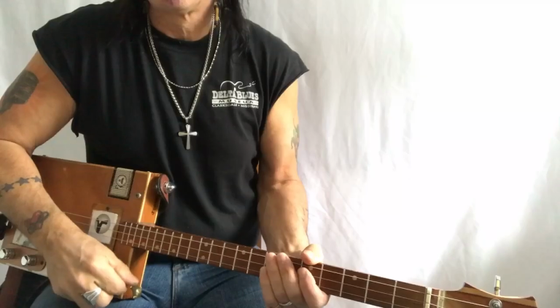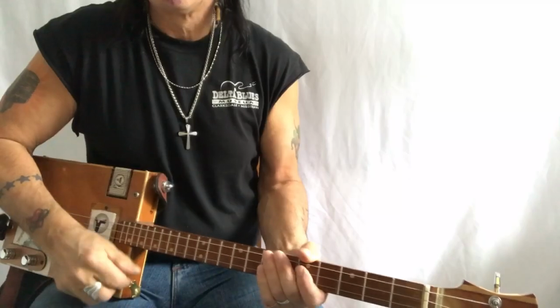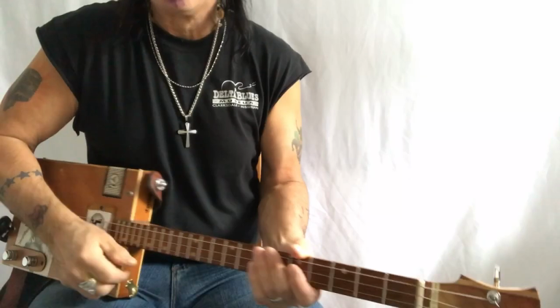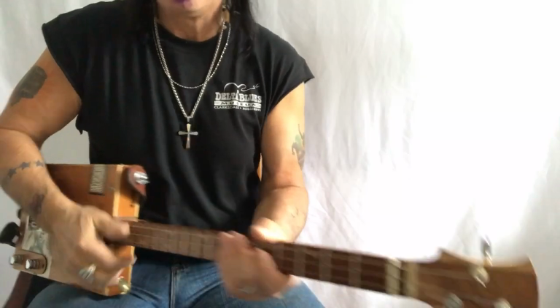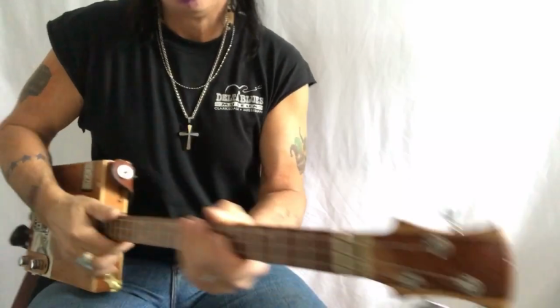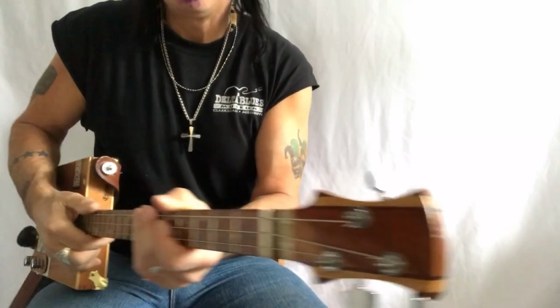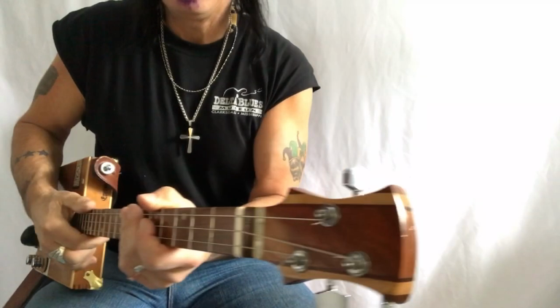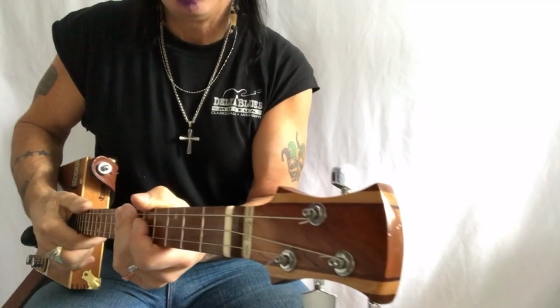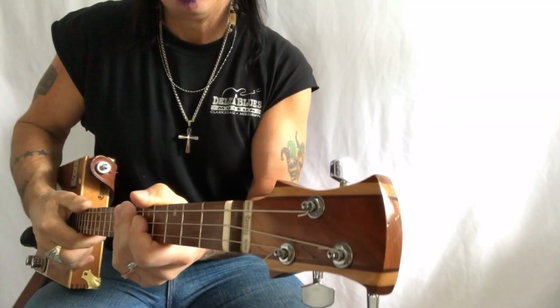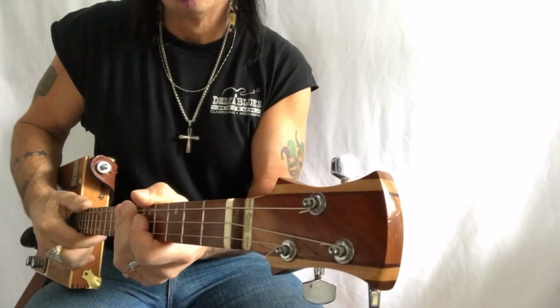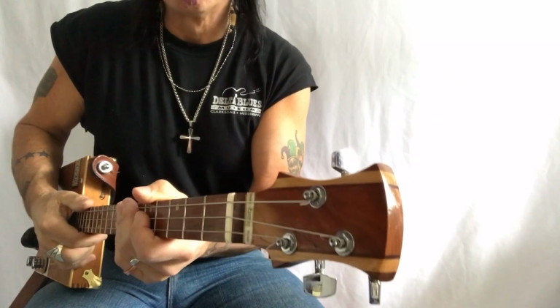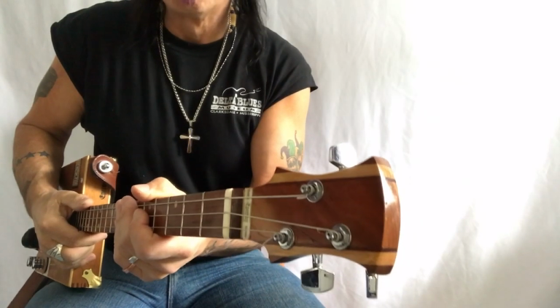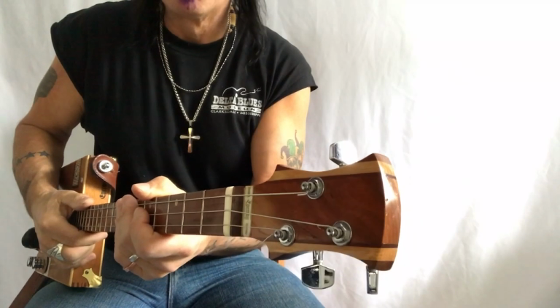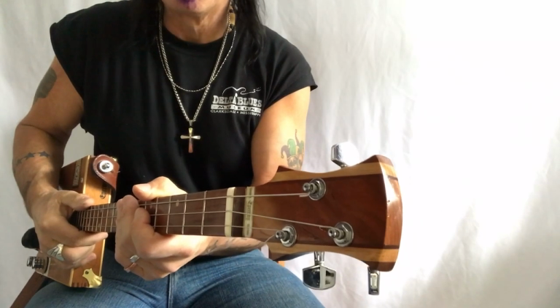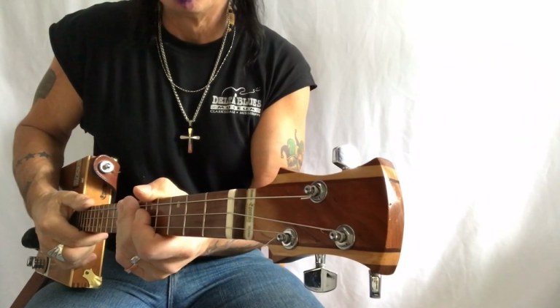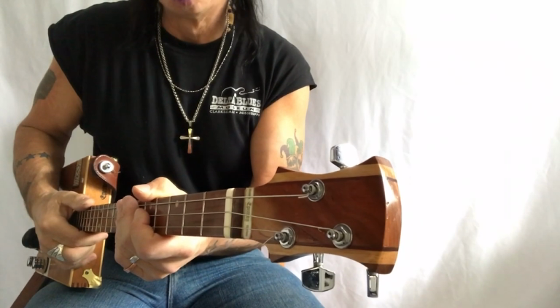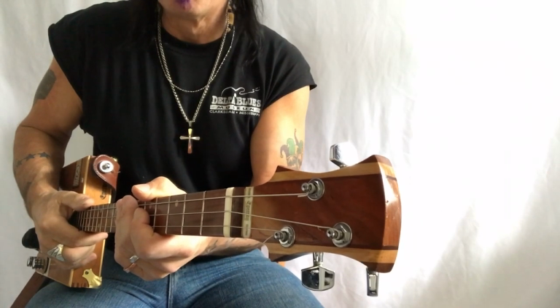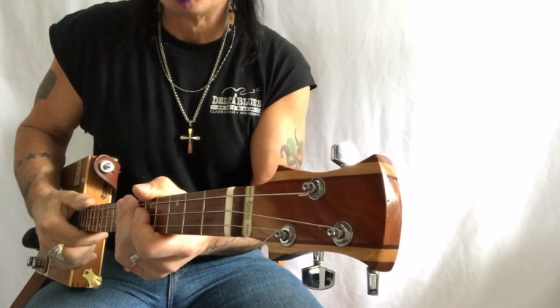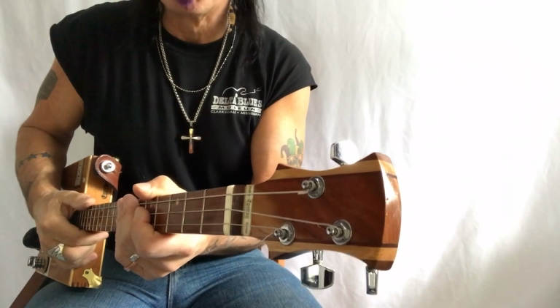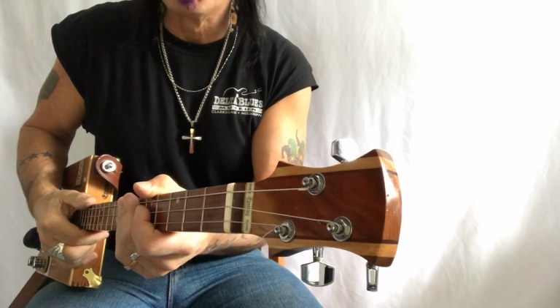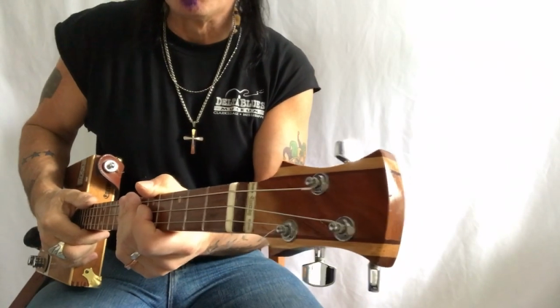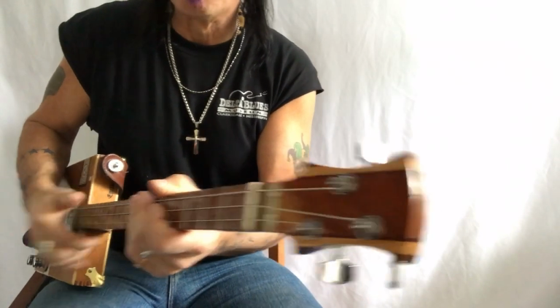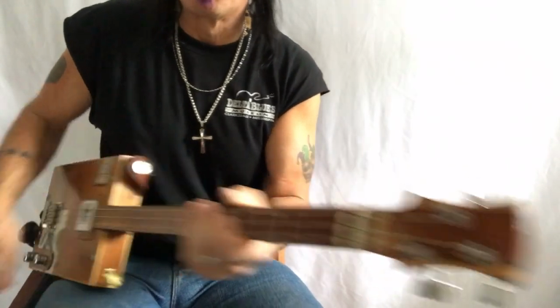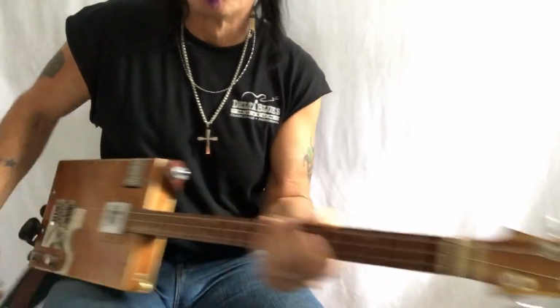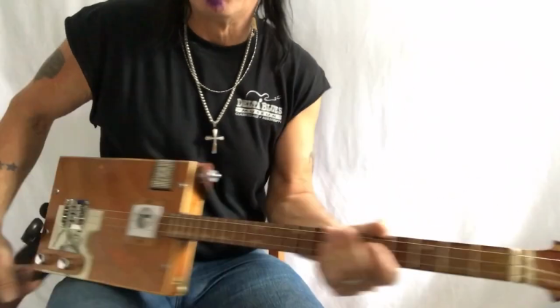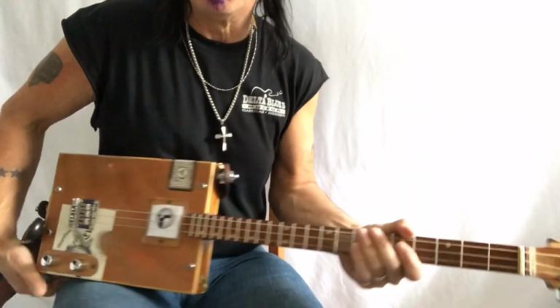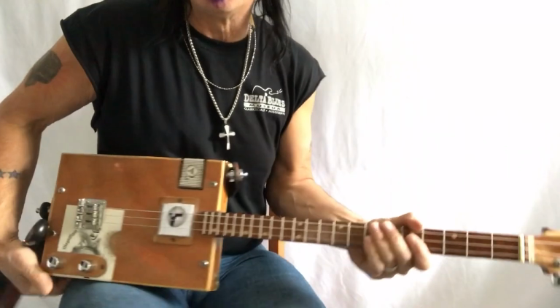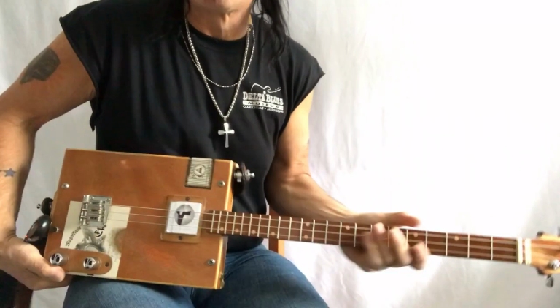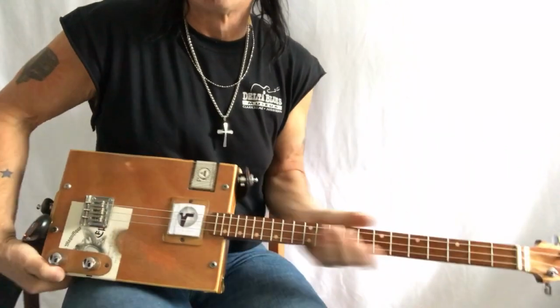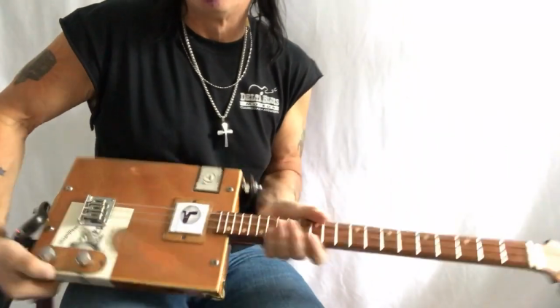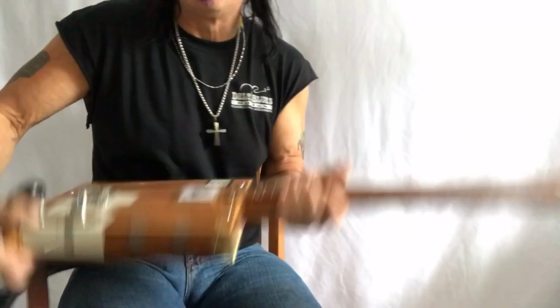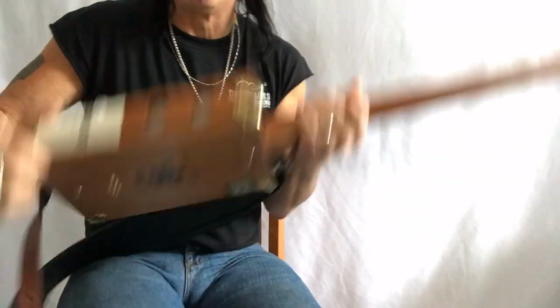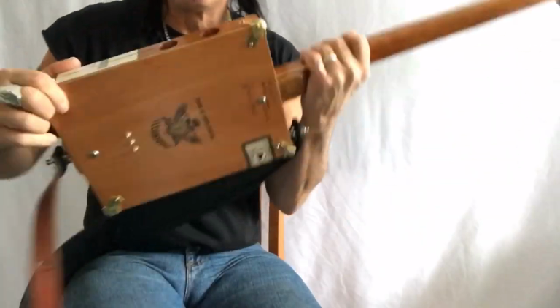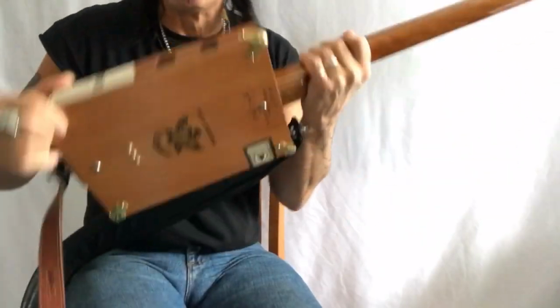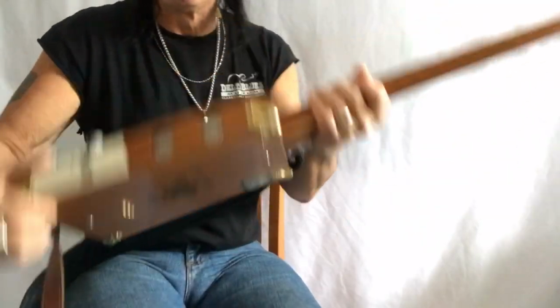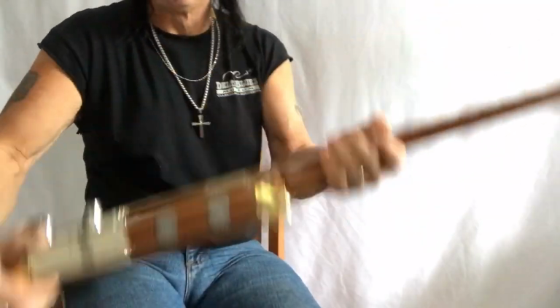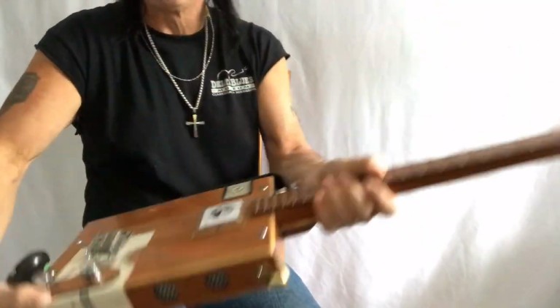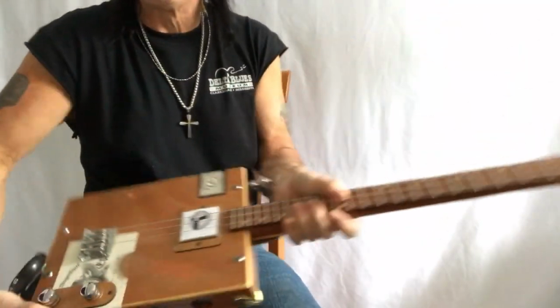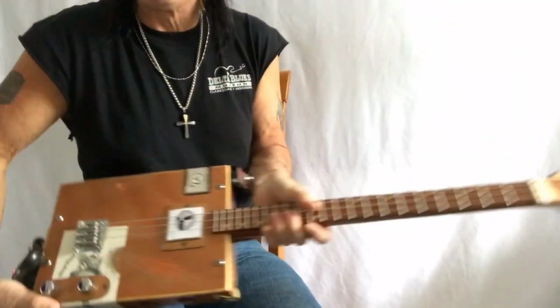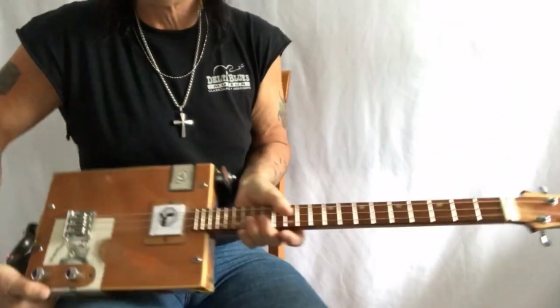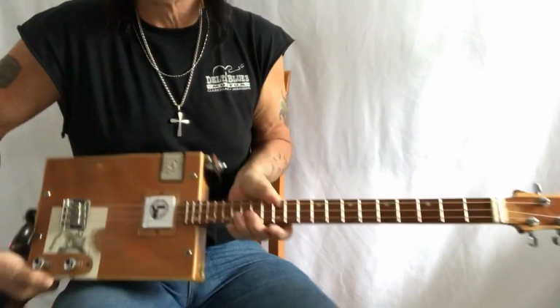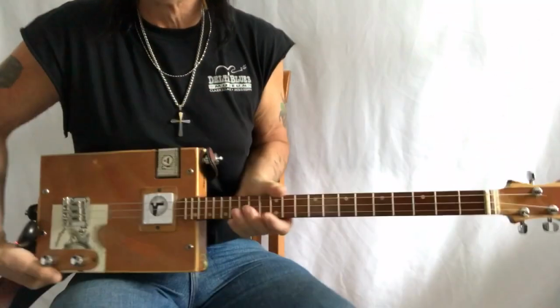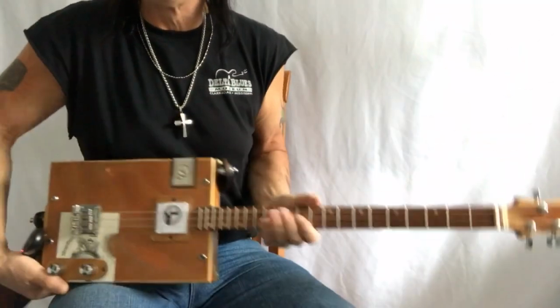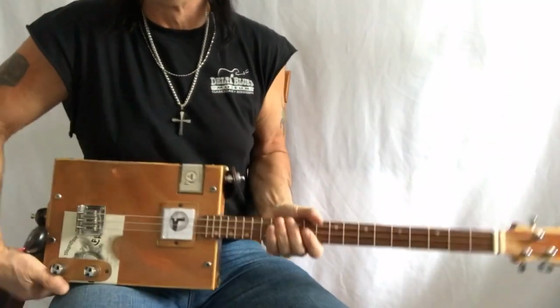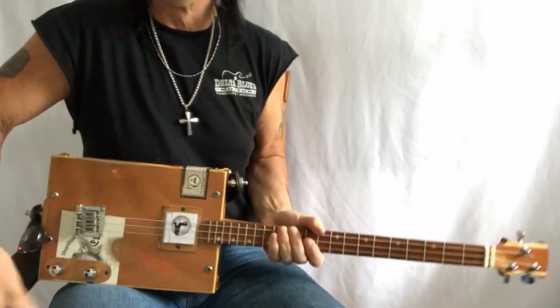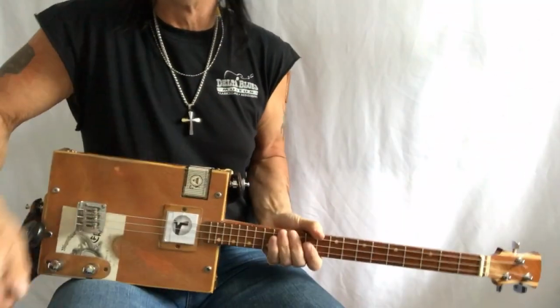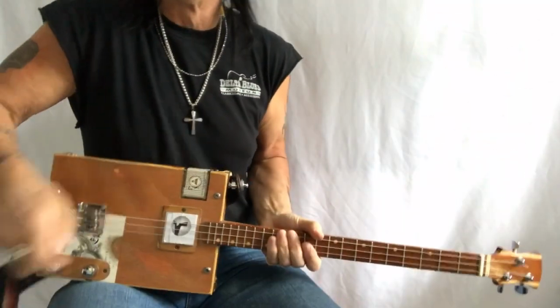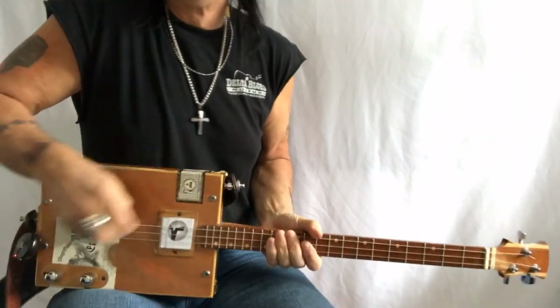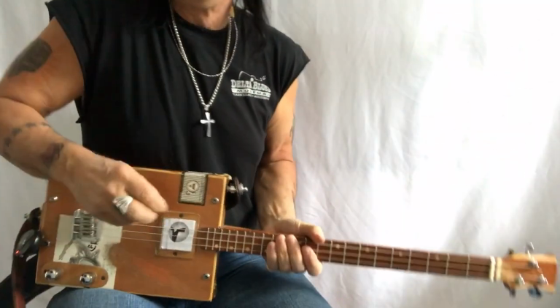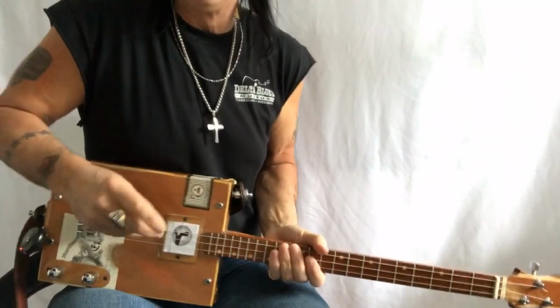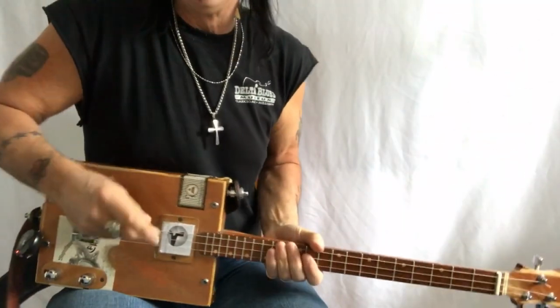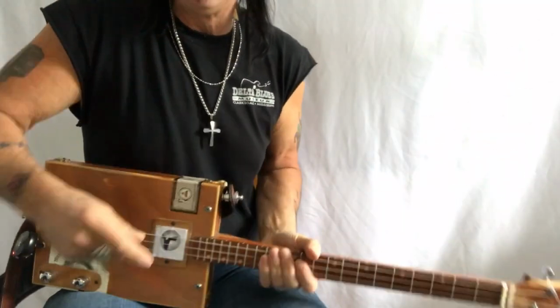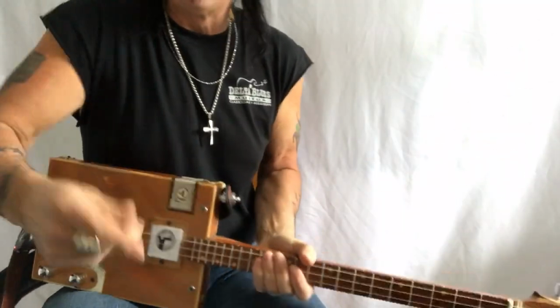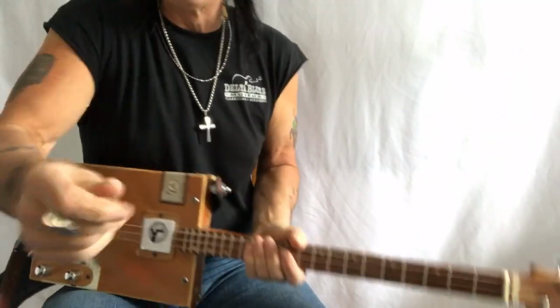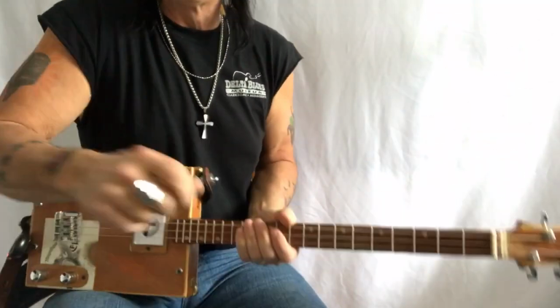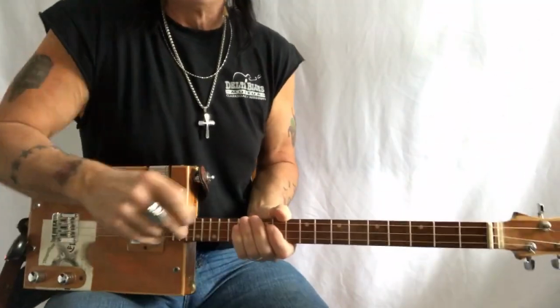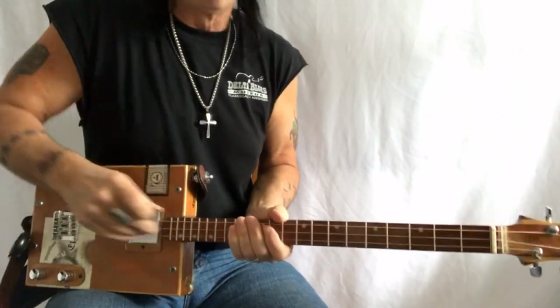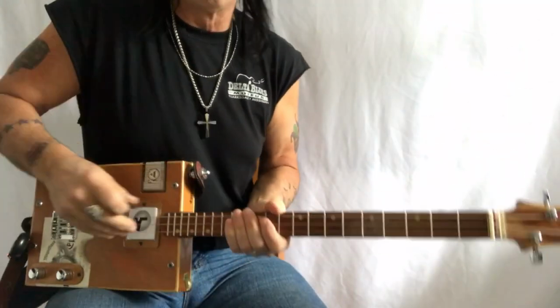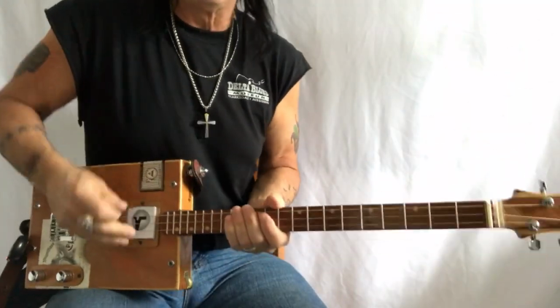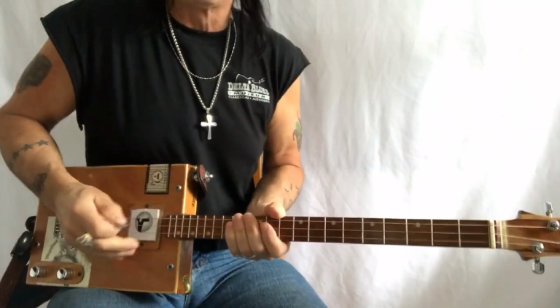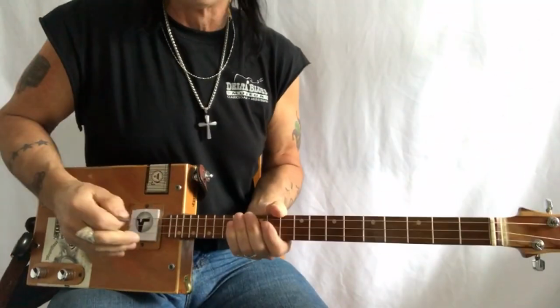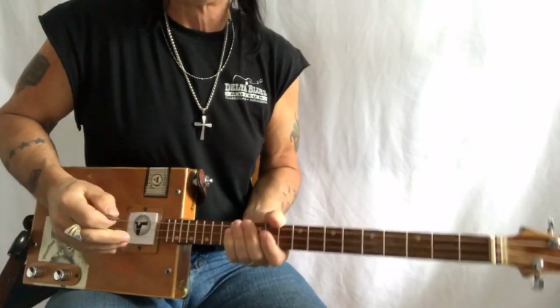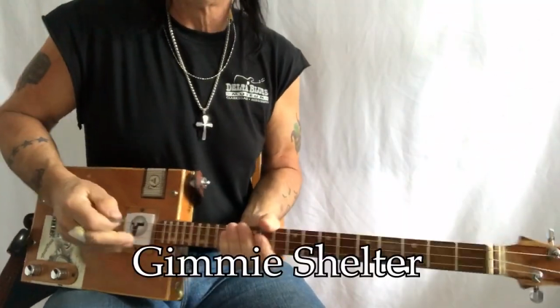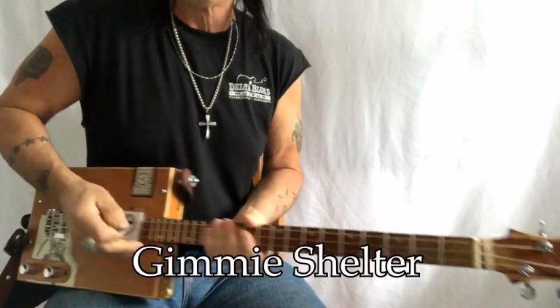Hey hey hey, Uncle Mark and the Mothership. Three strings, cigar box guitar. This is Gimme Shelter.